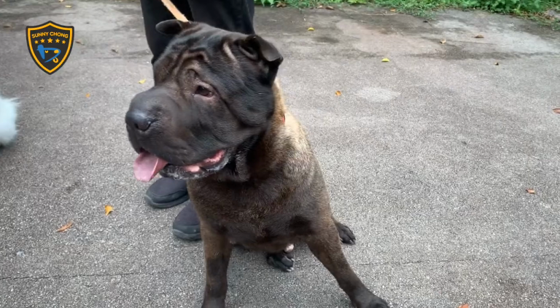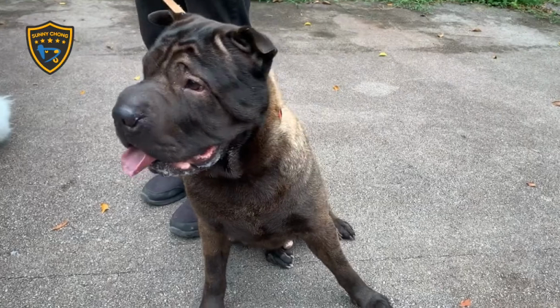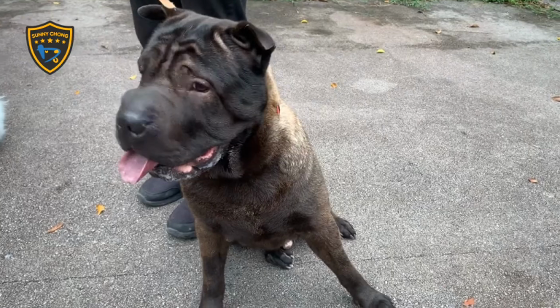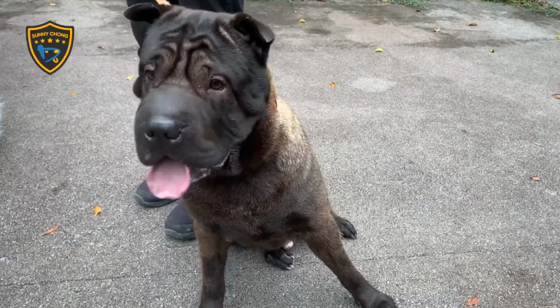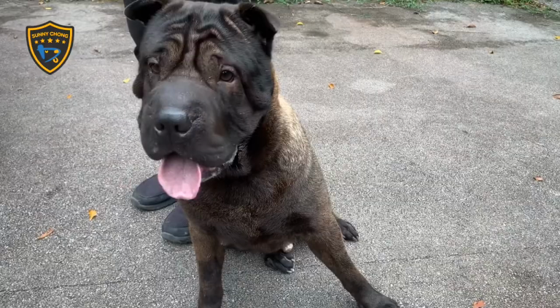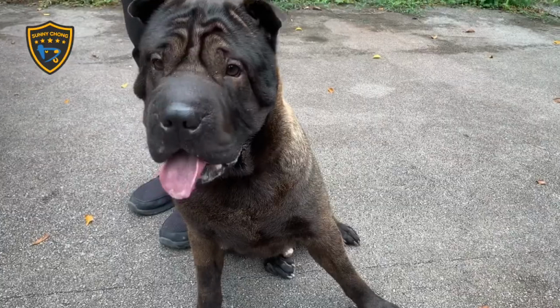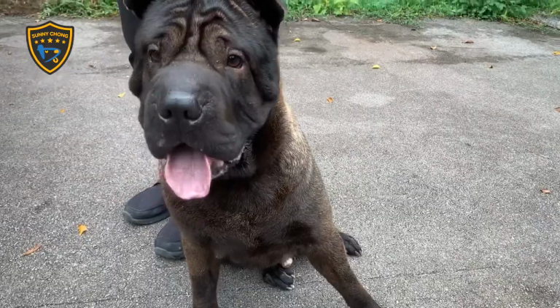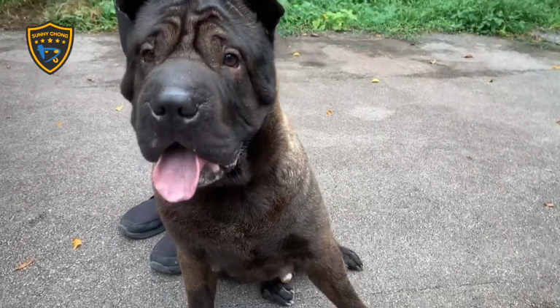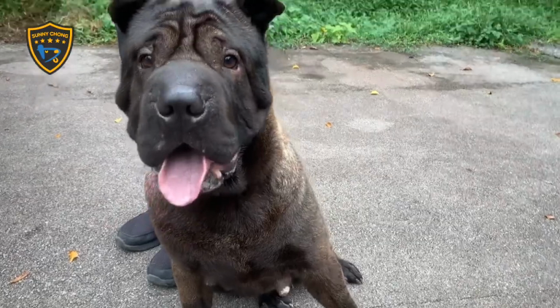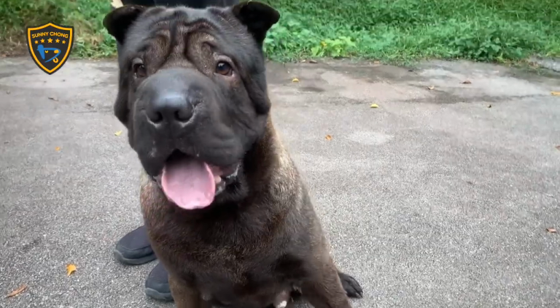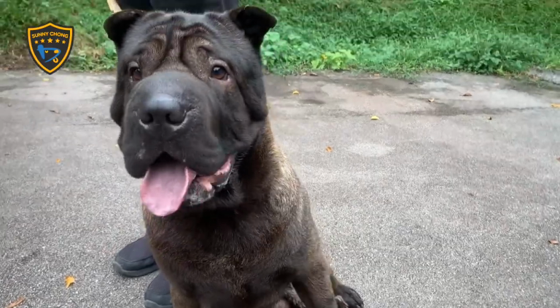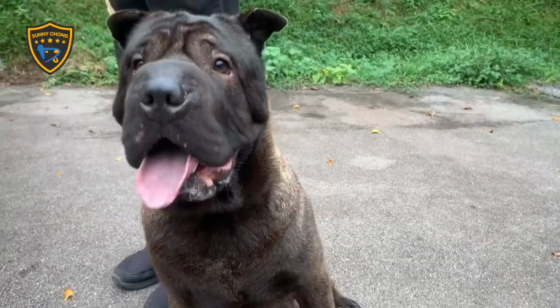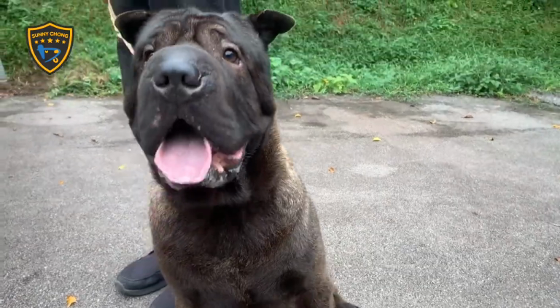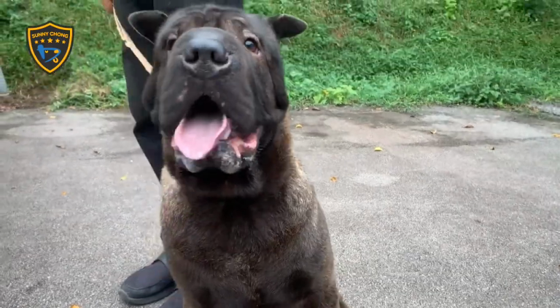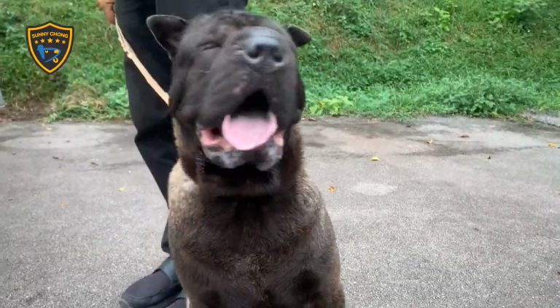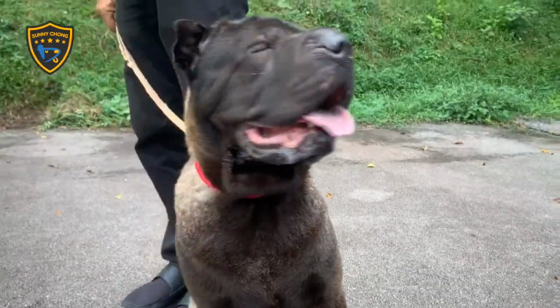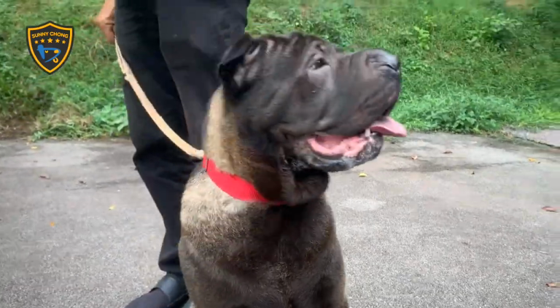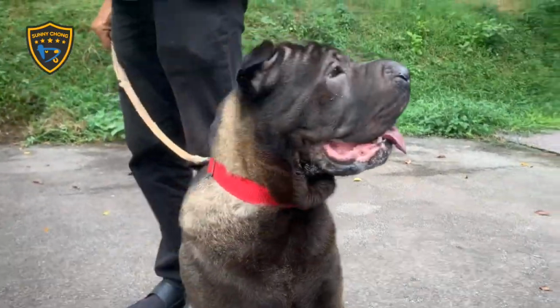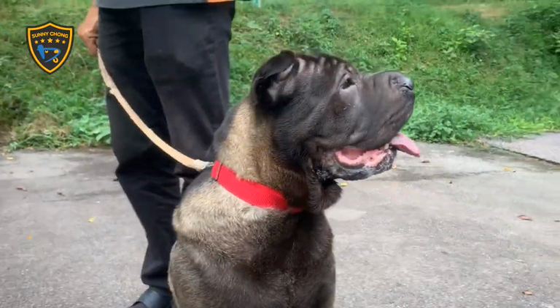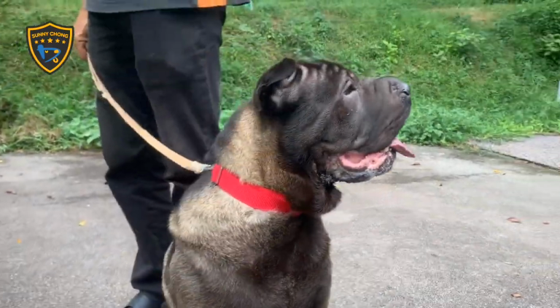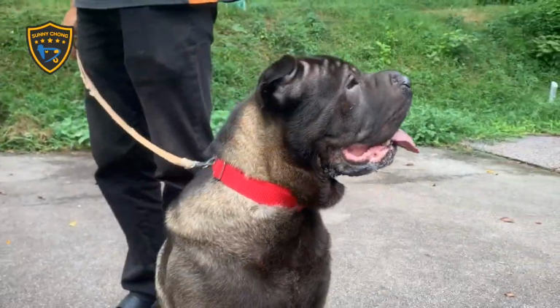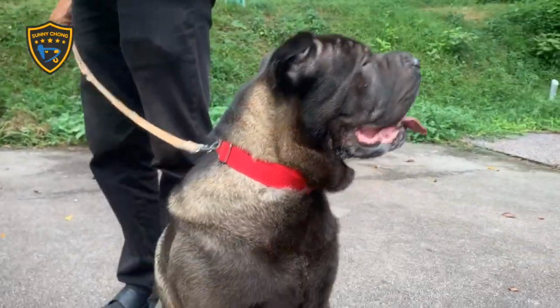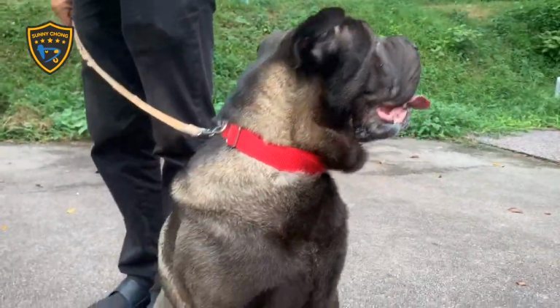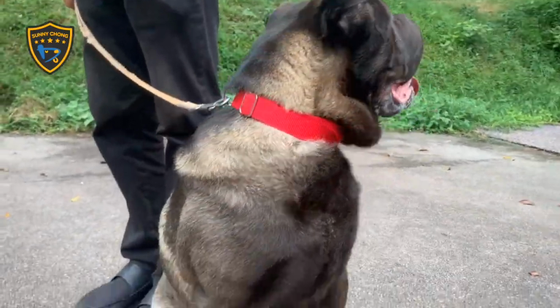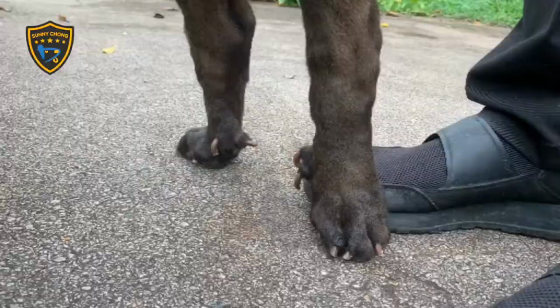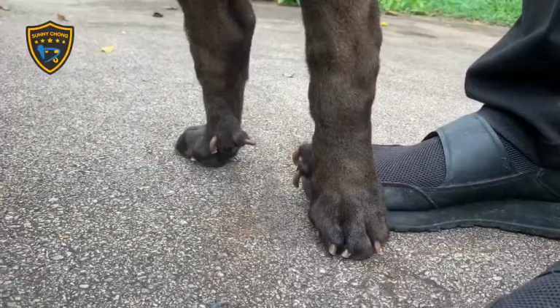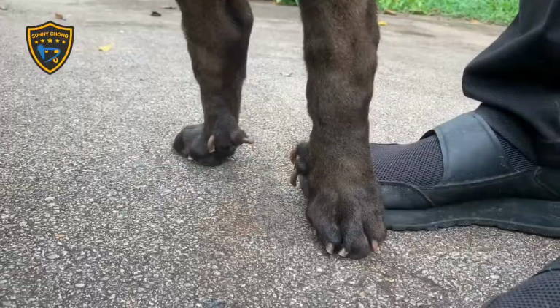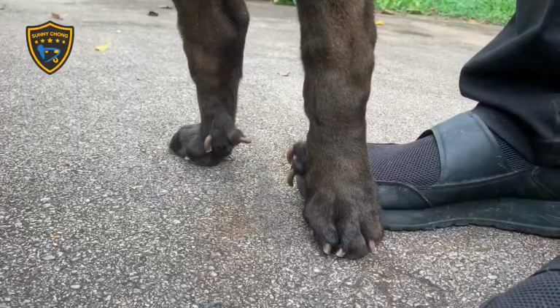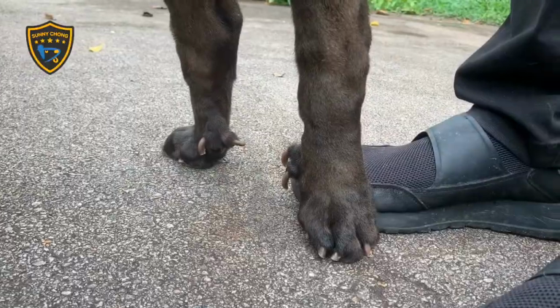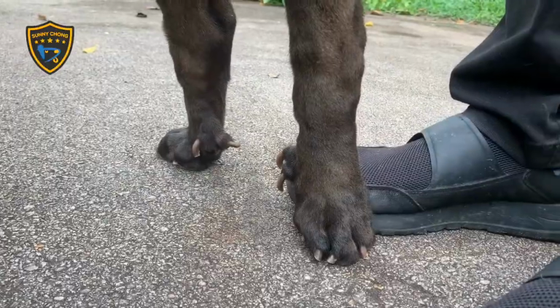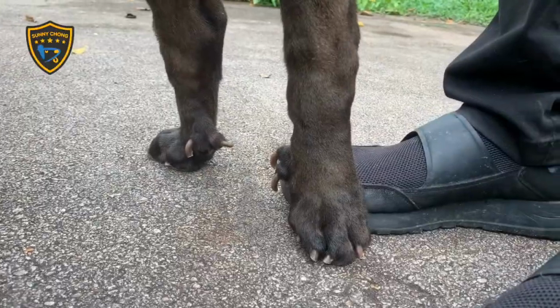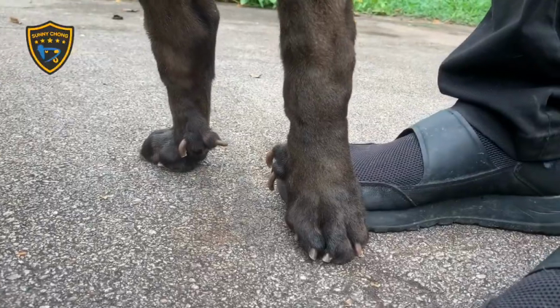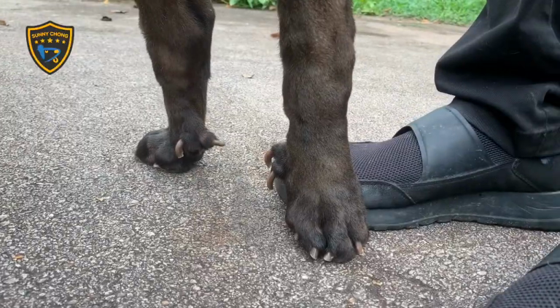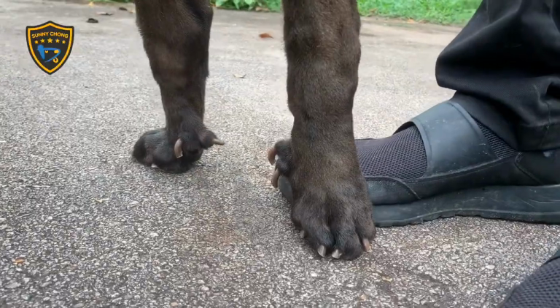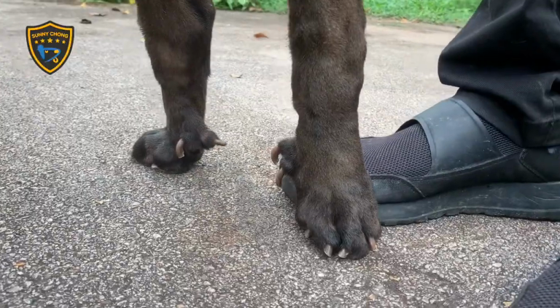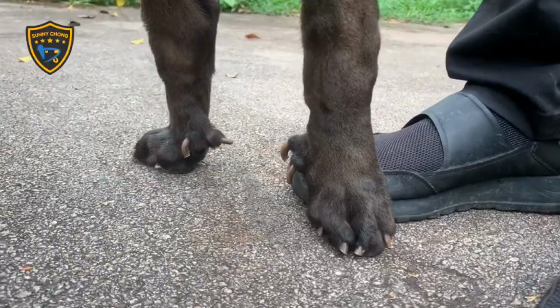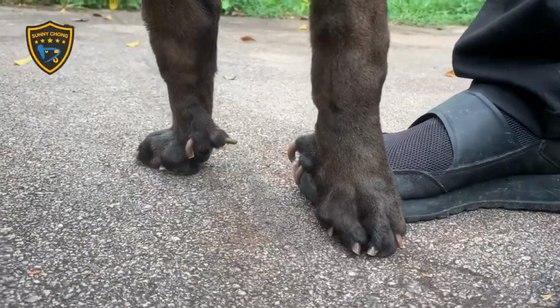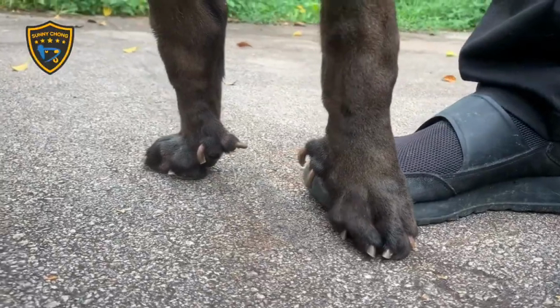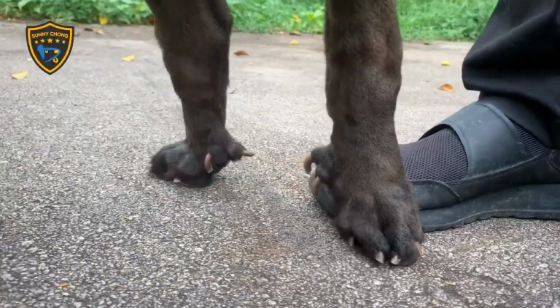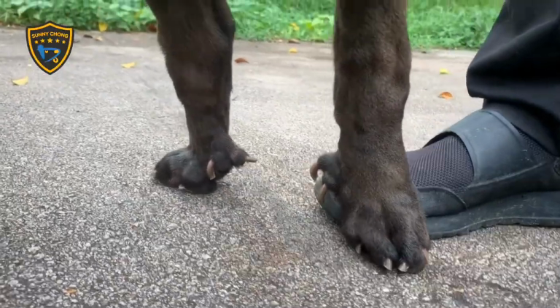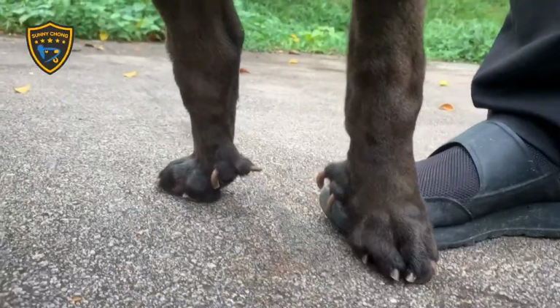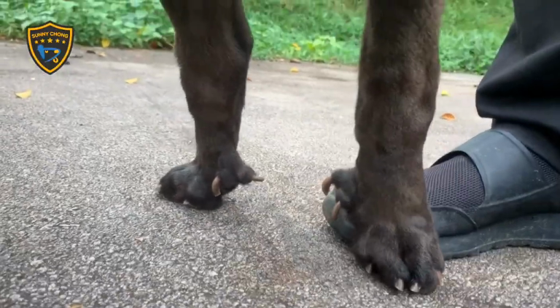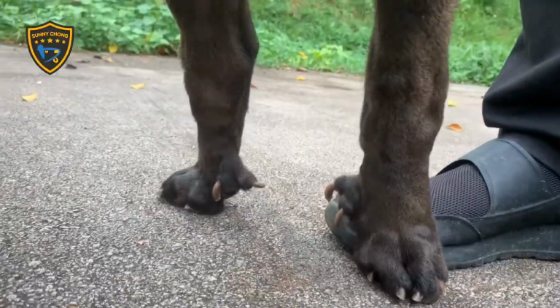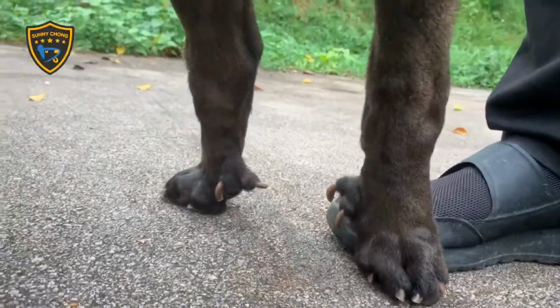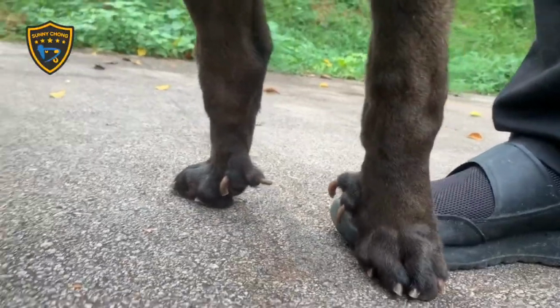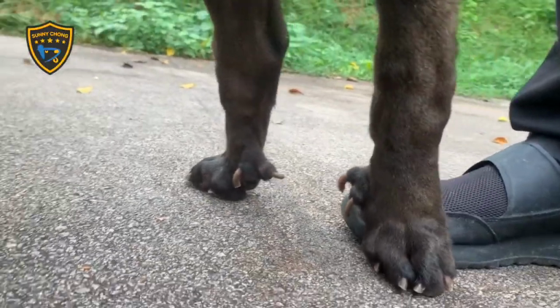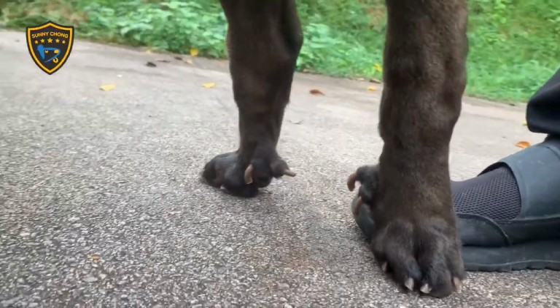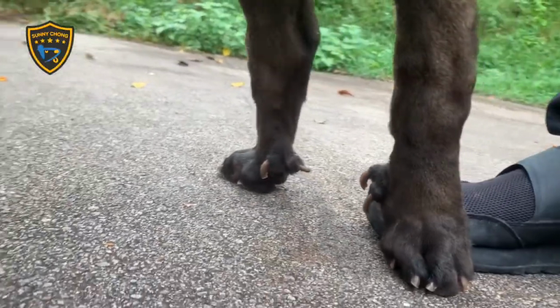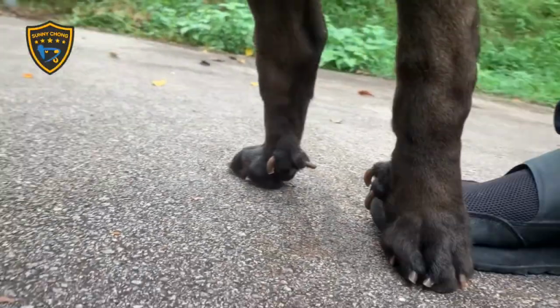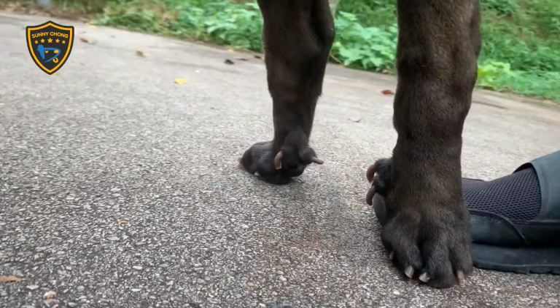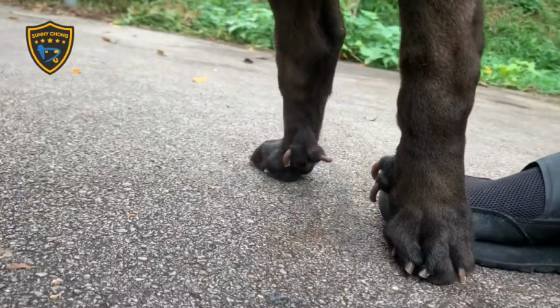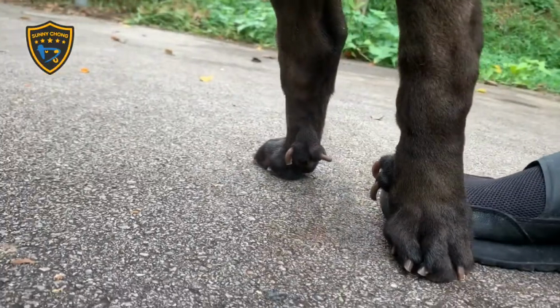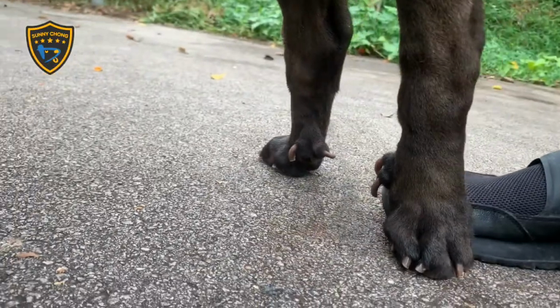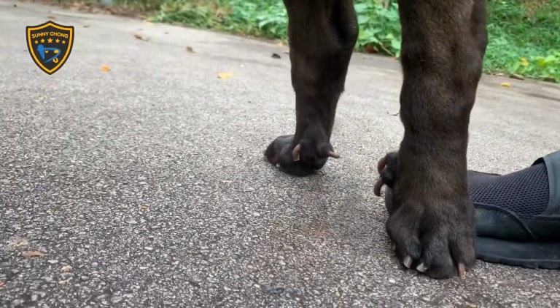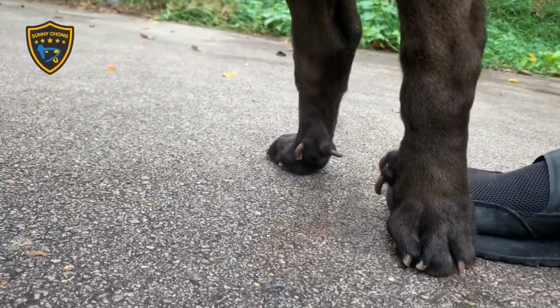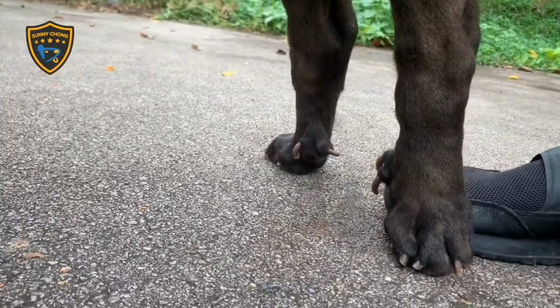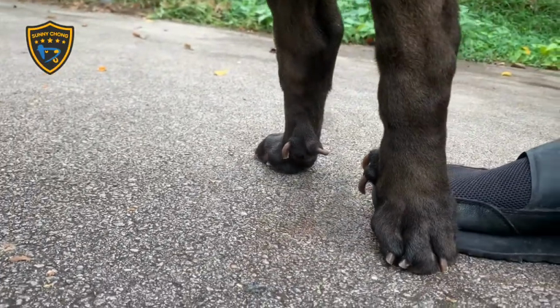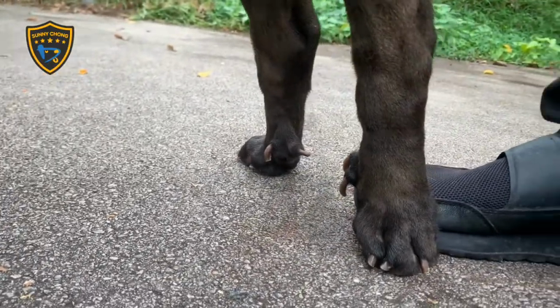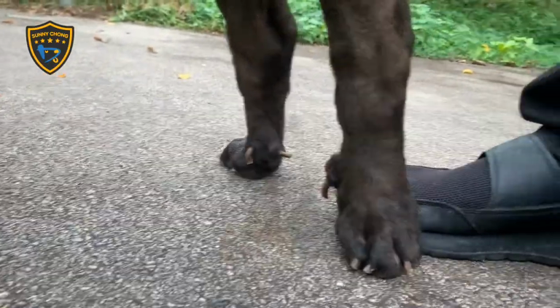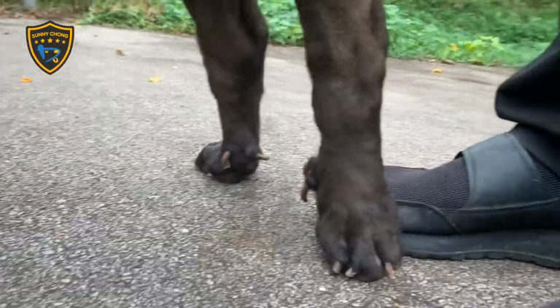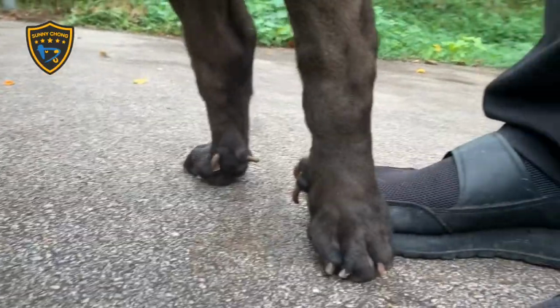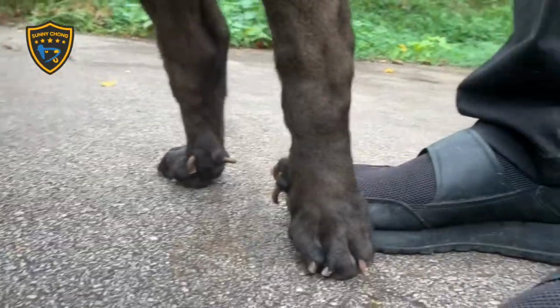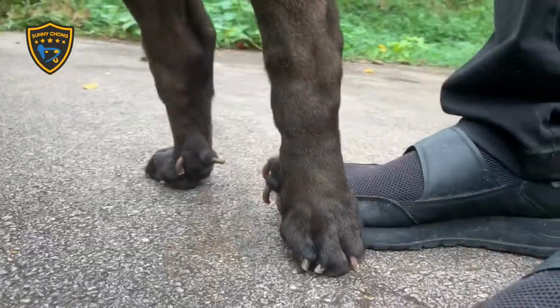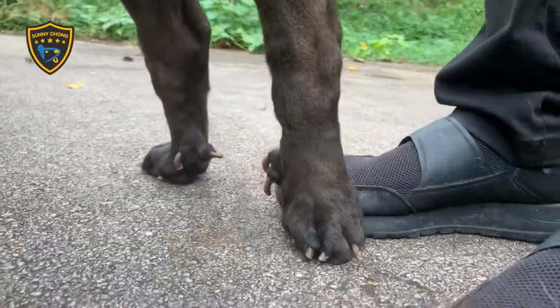Say hi to Bentley the Chow mix. He too has double dewclaws on his hind legs. Does your dog have any hind dewclaws?